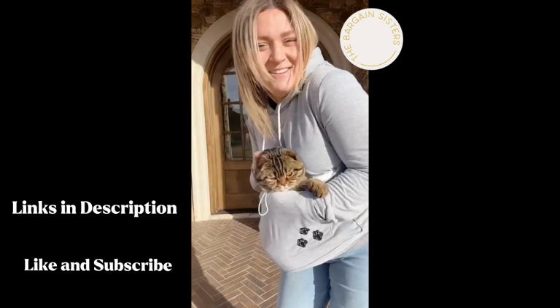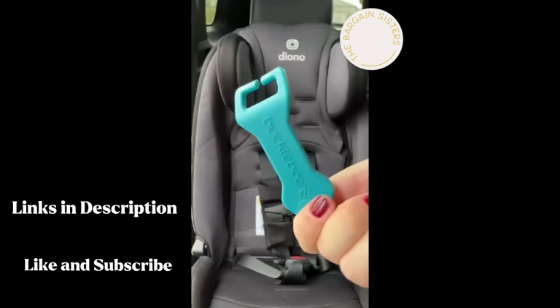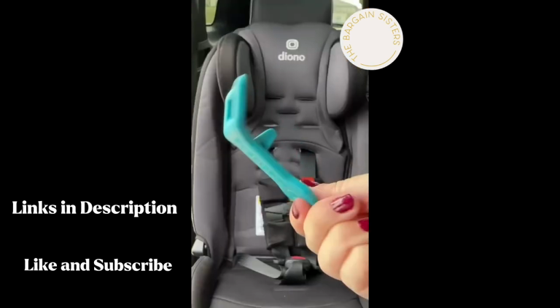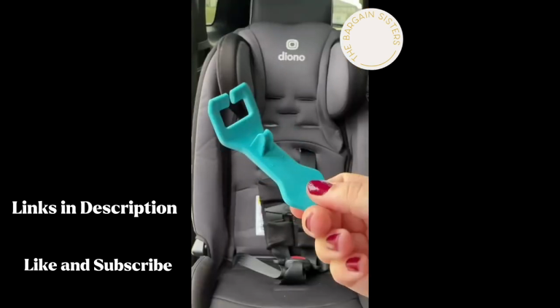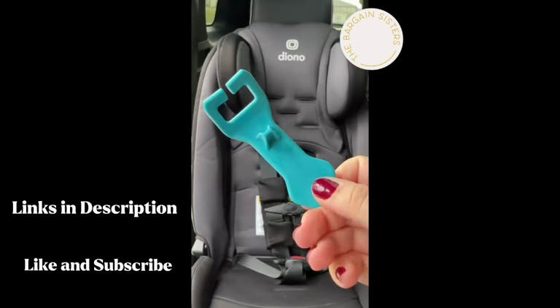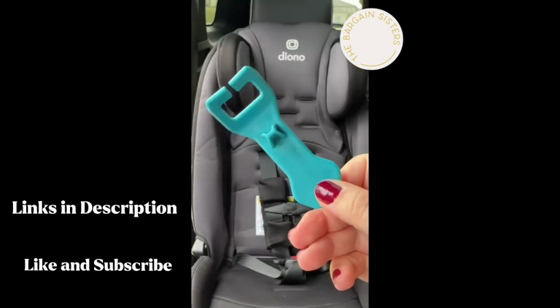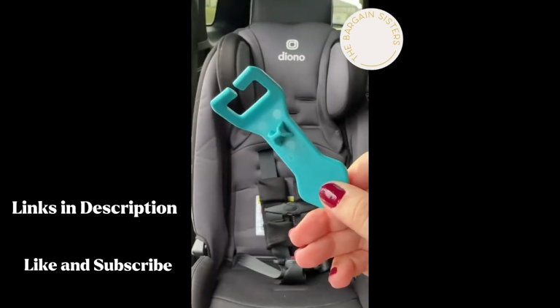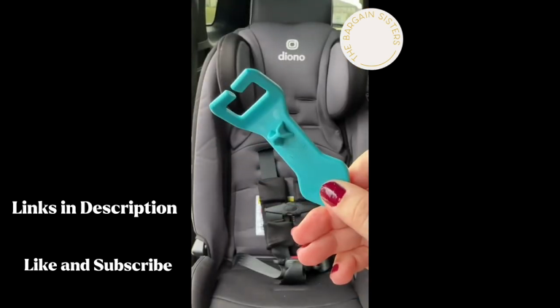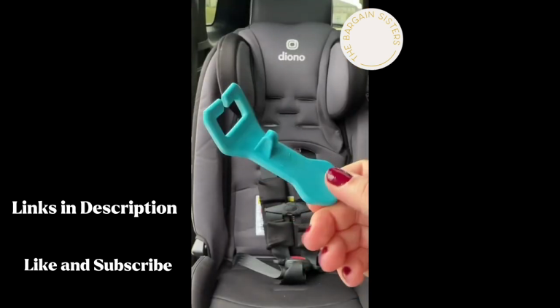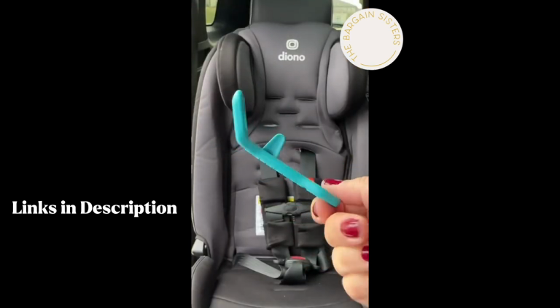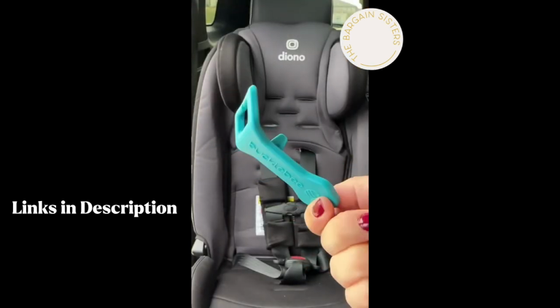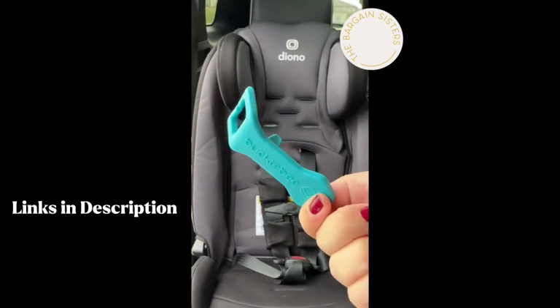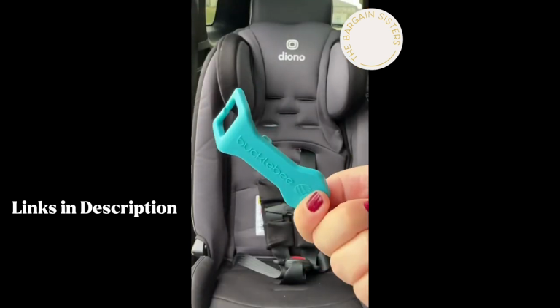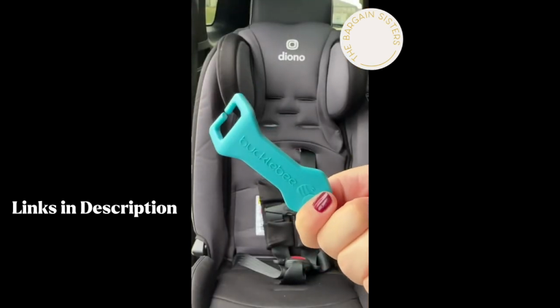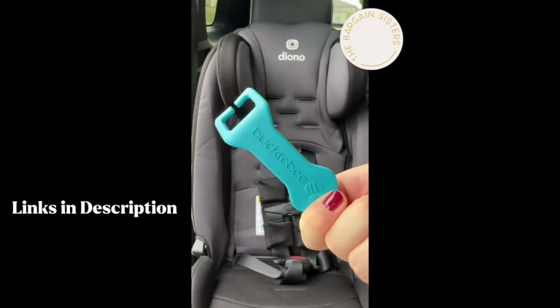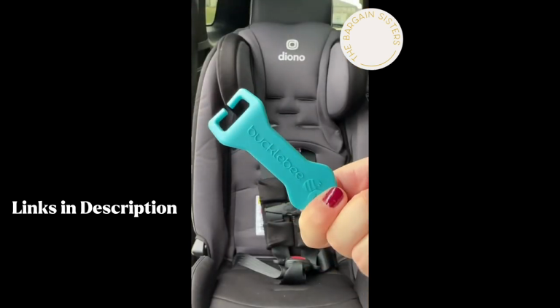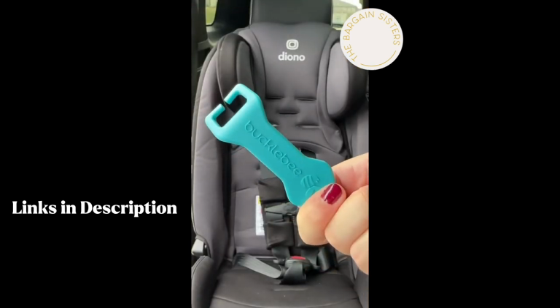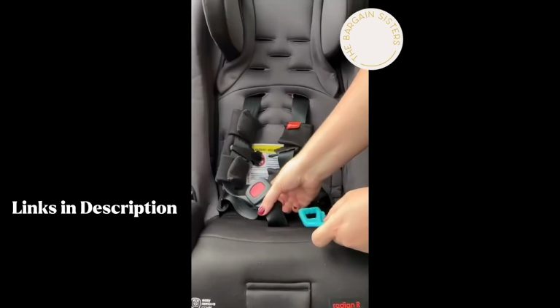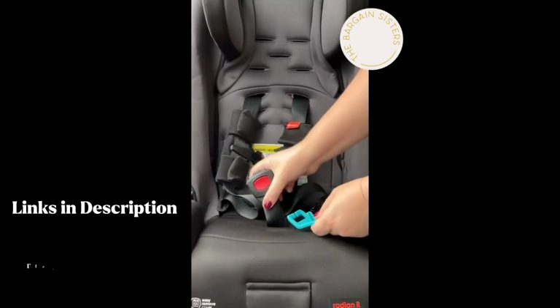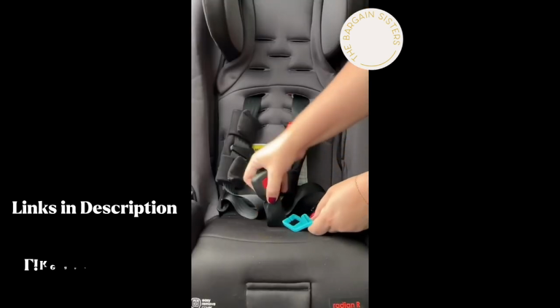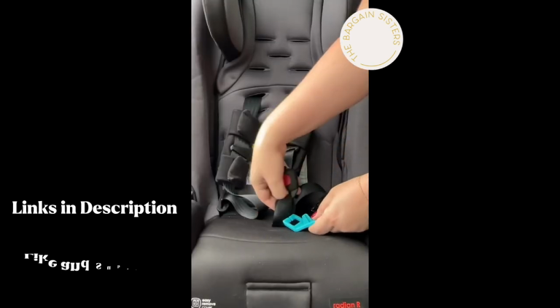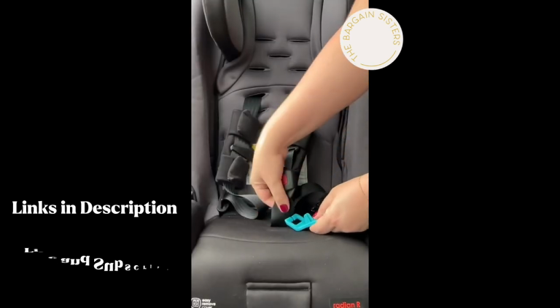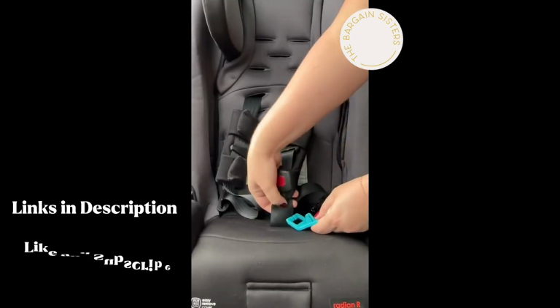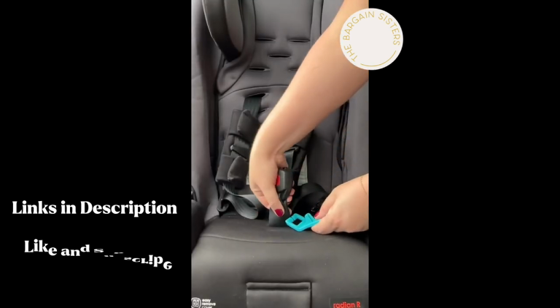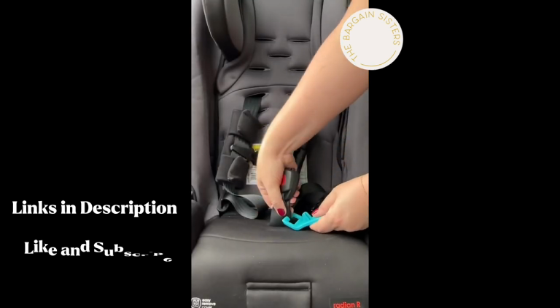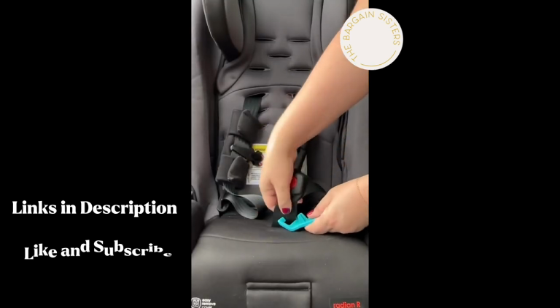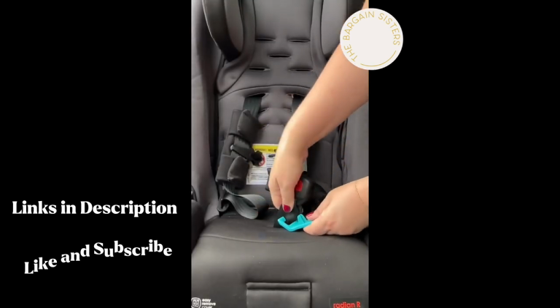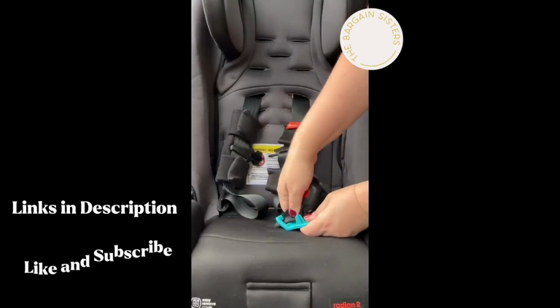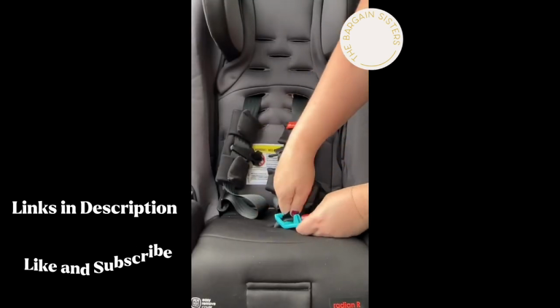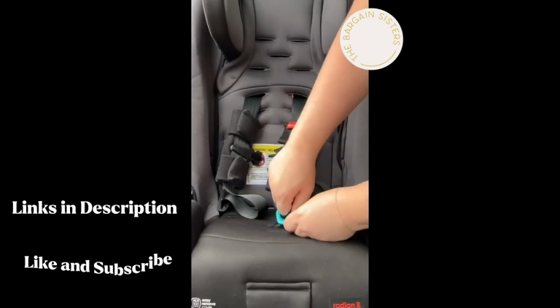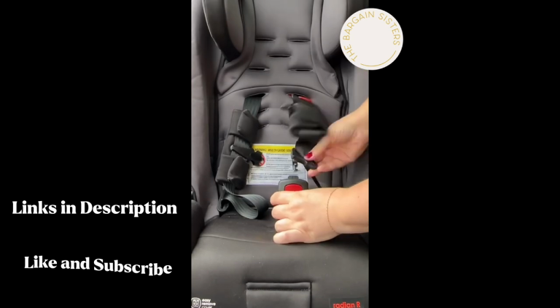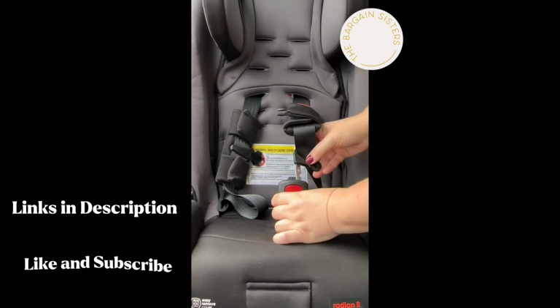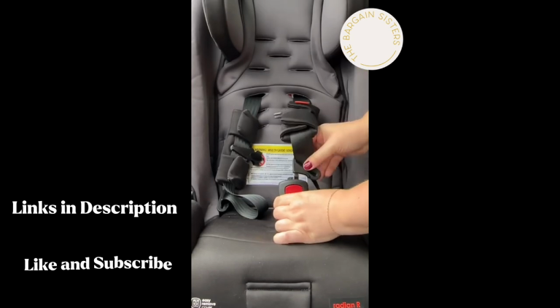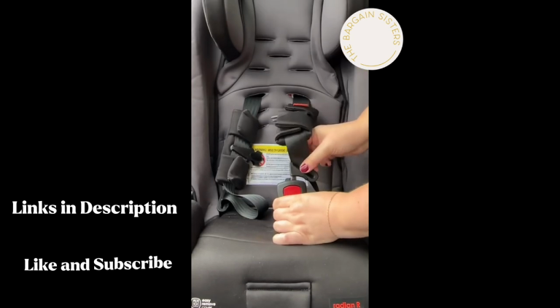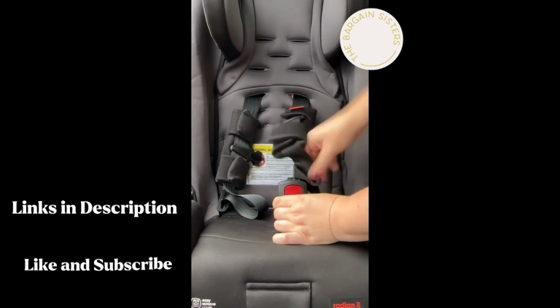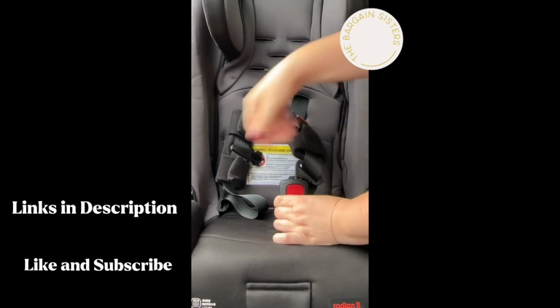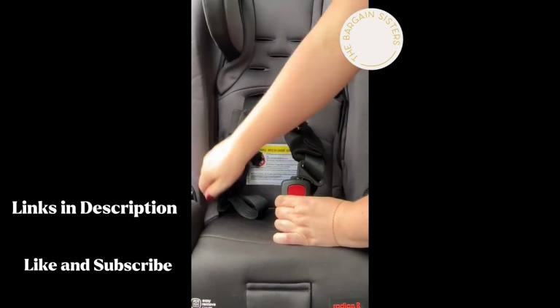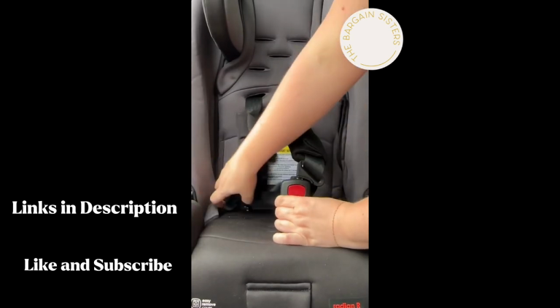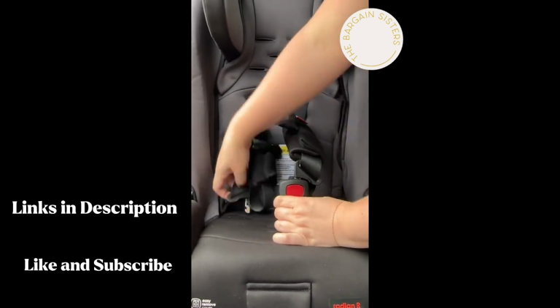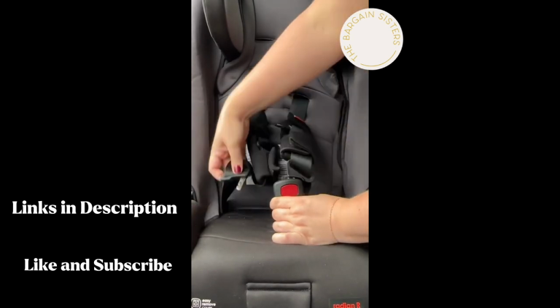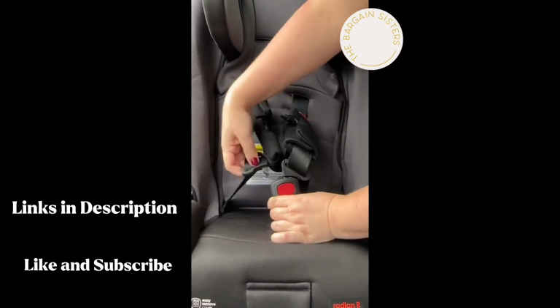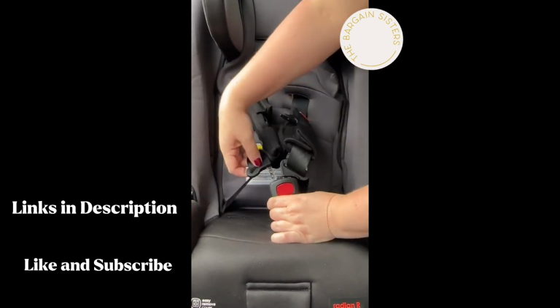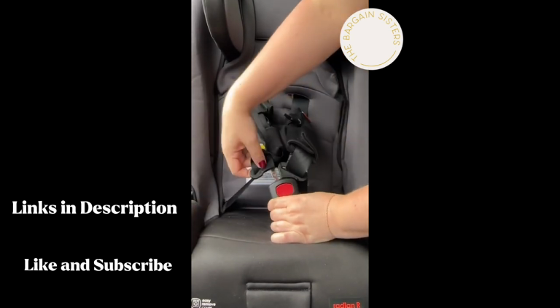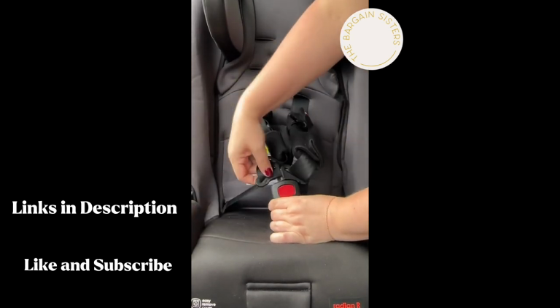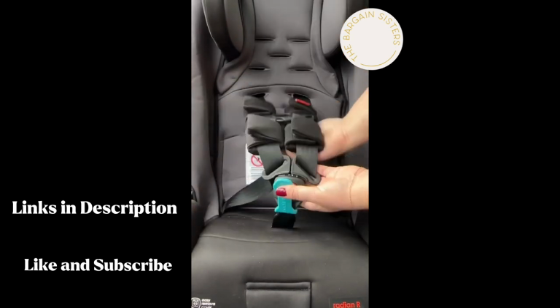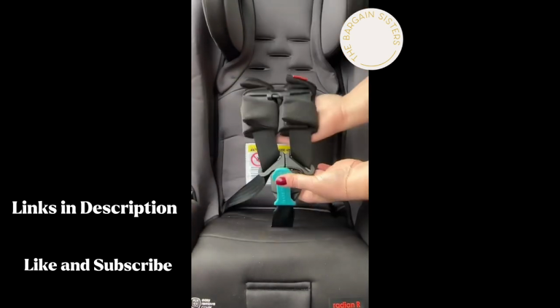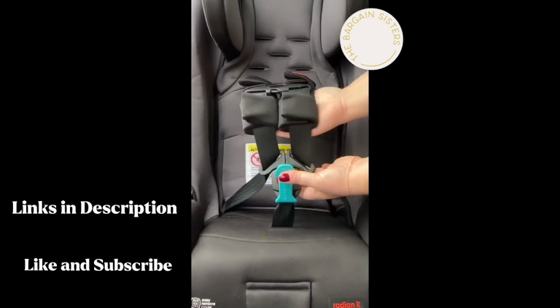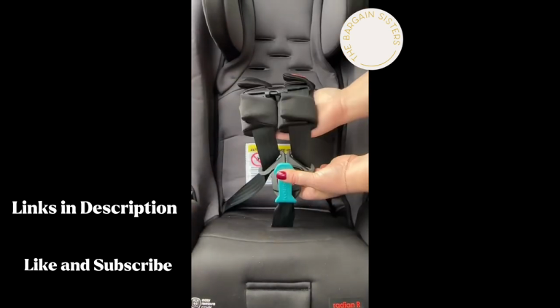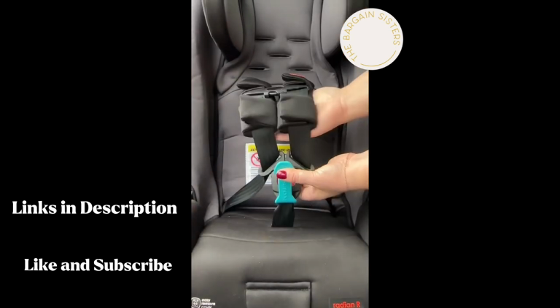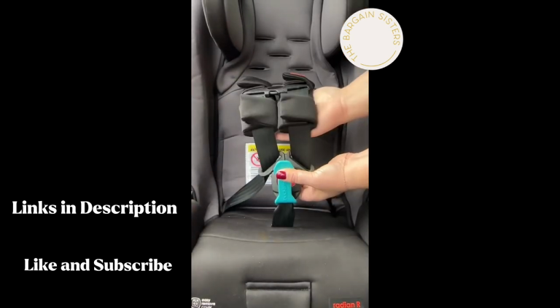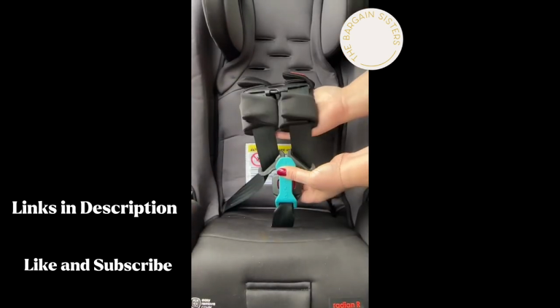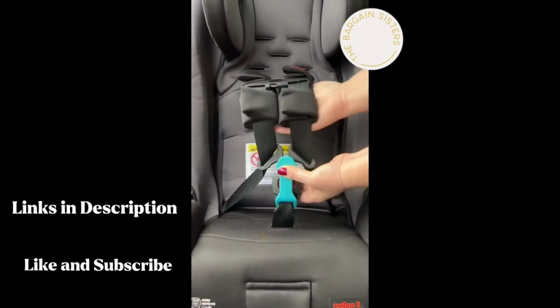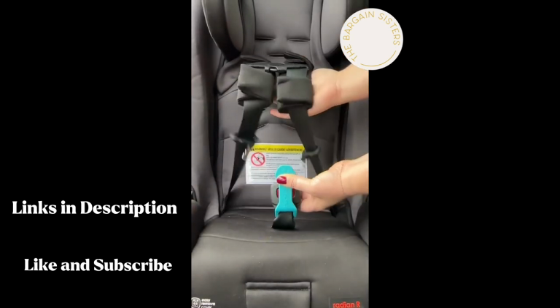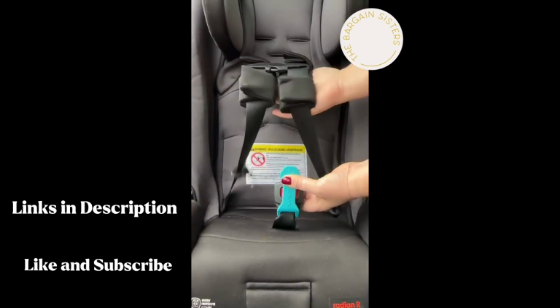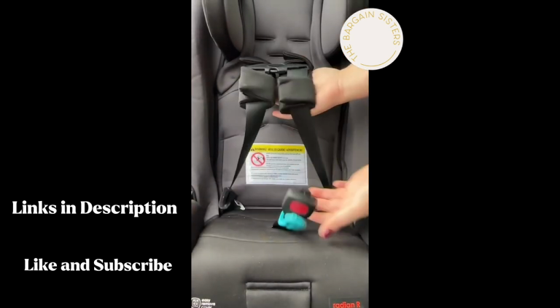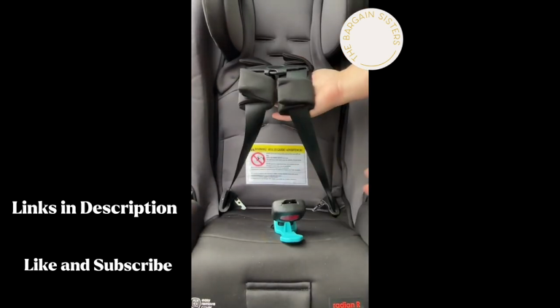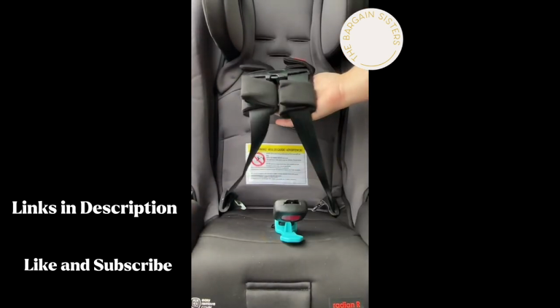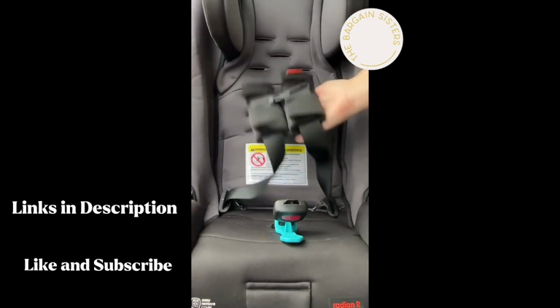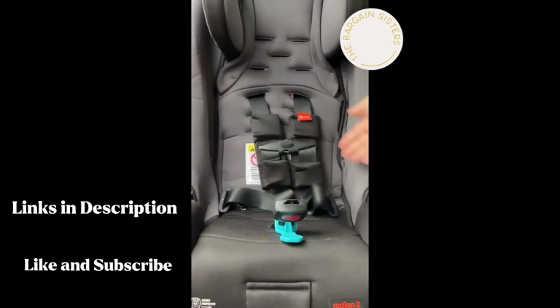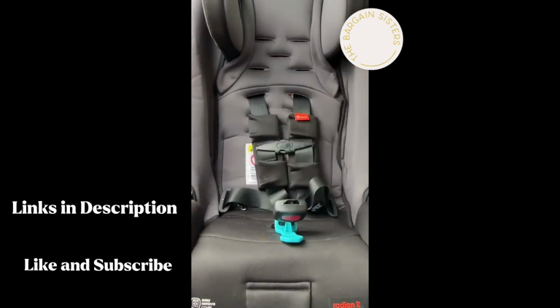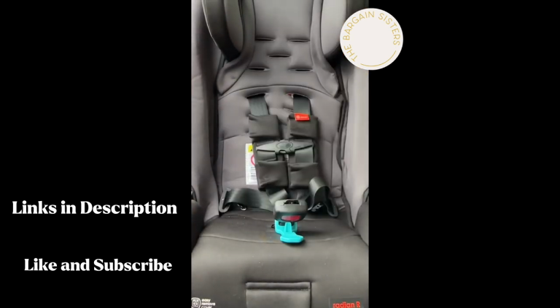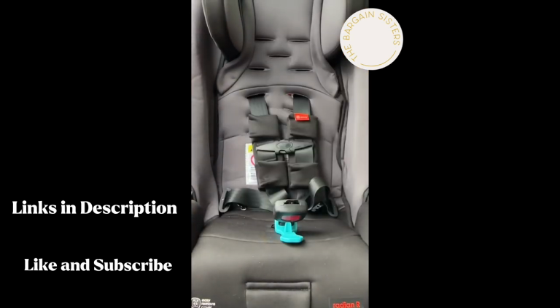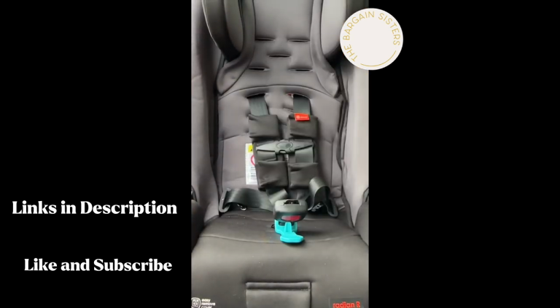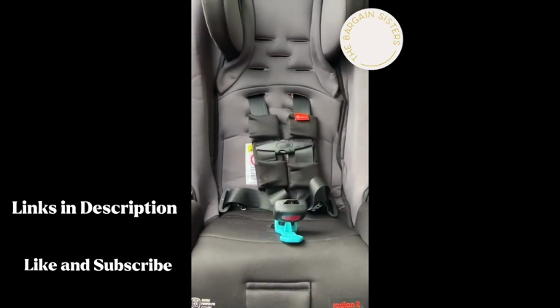If you're constantly struggling with a button on your kid's car seat, you need the Bucklebee. It's easy to install and unbuttons in a snap.